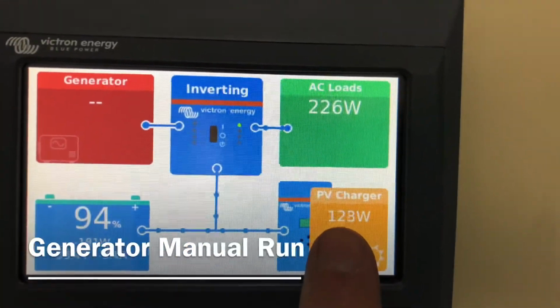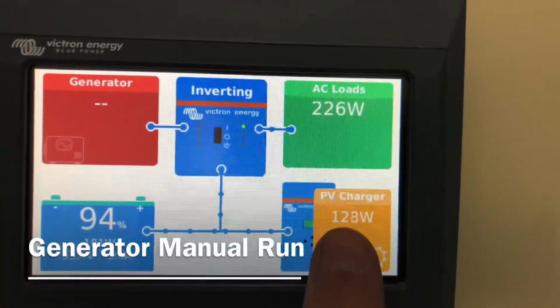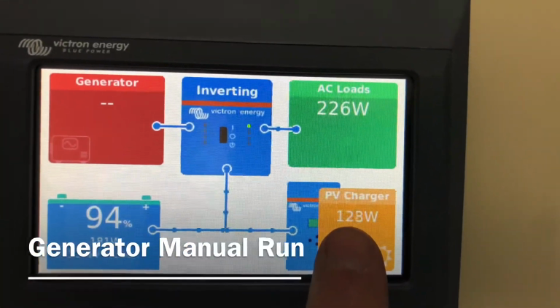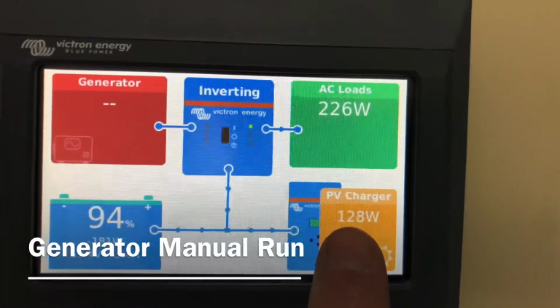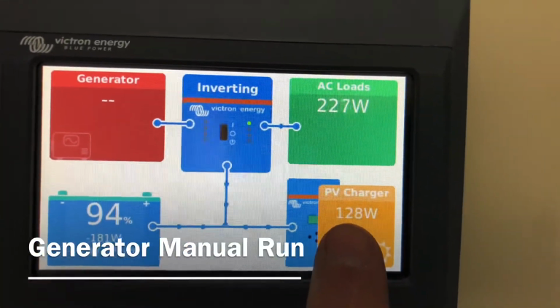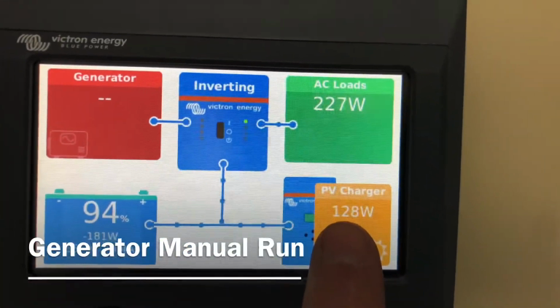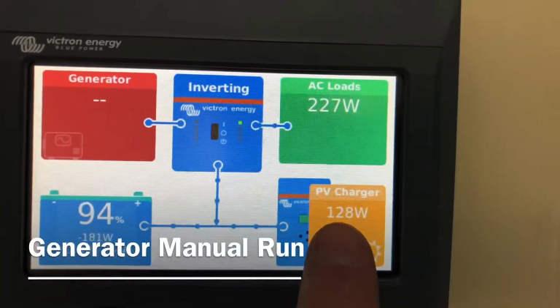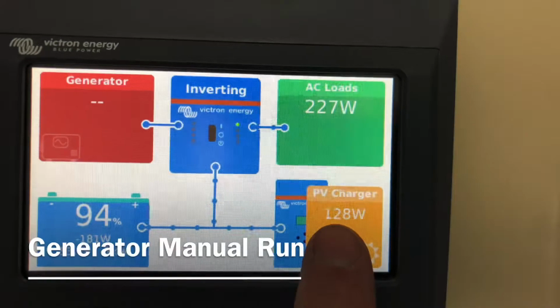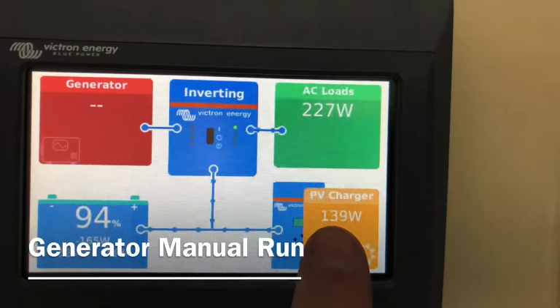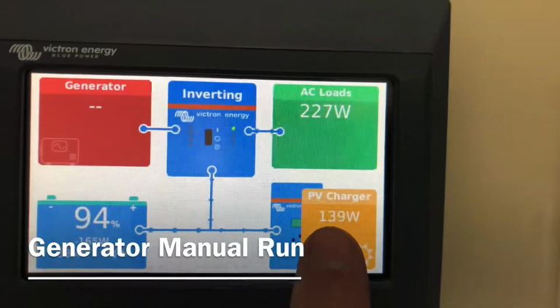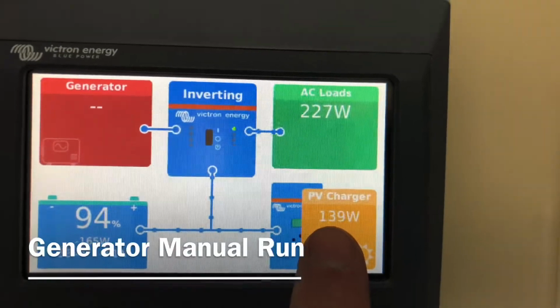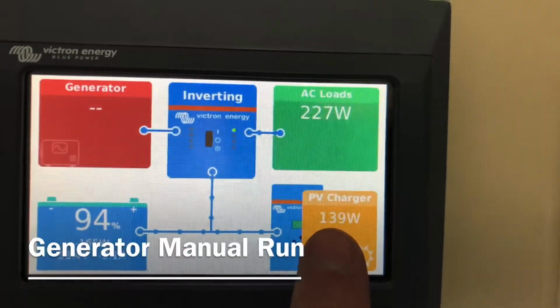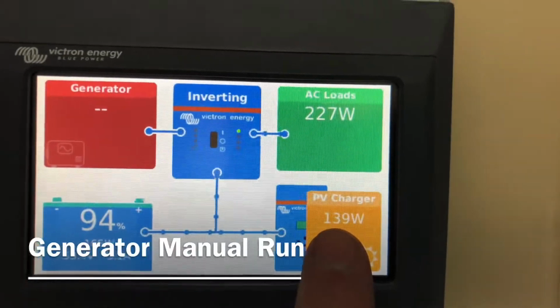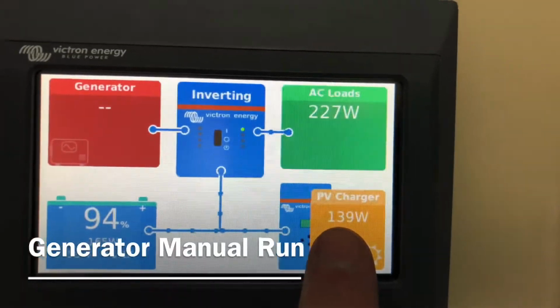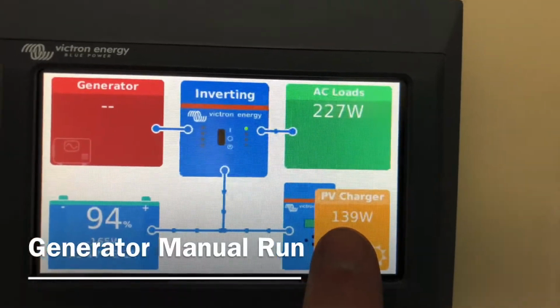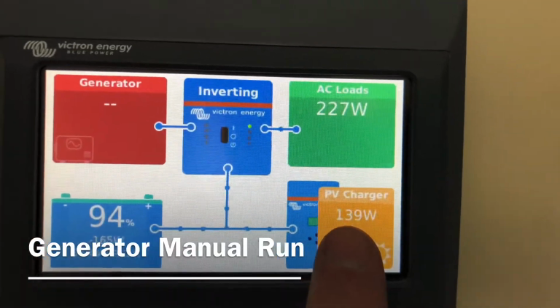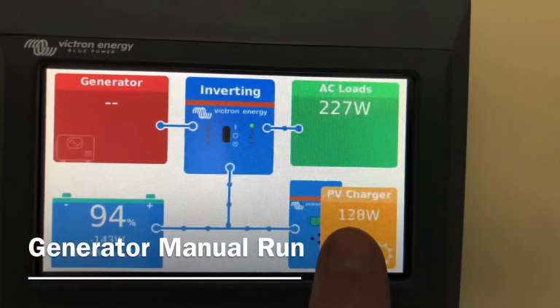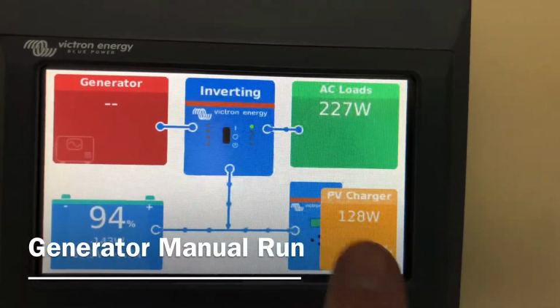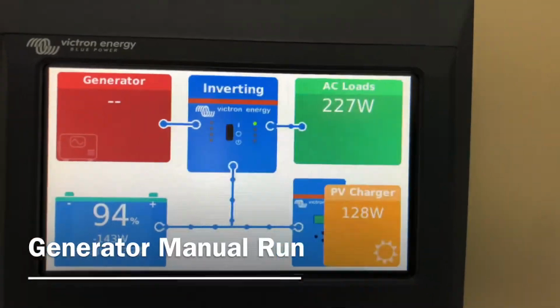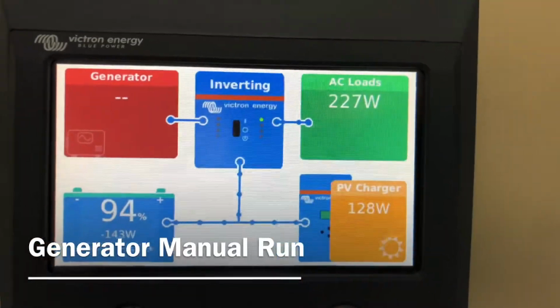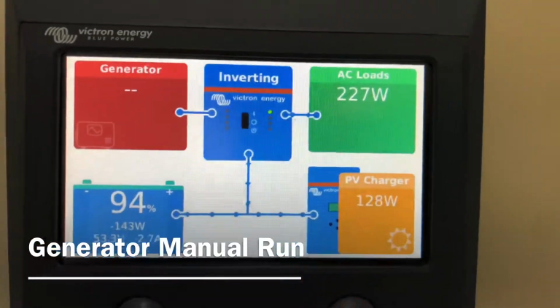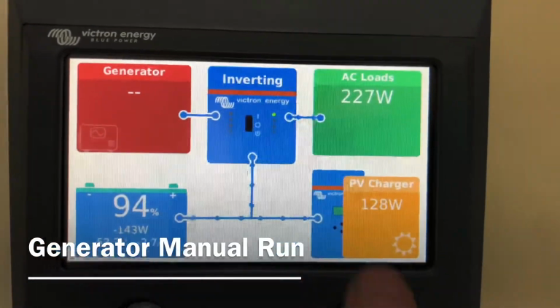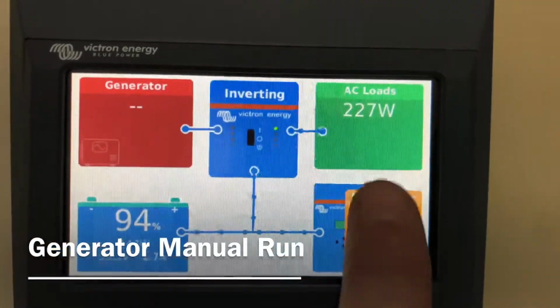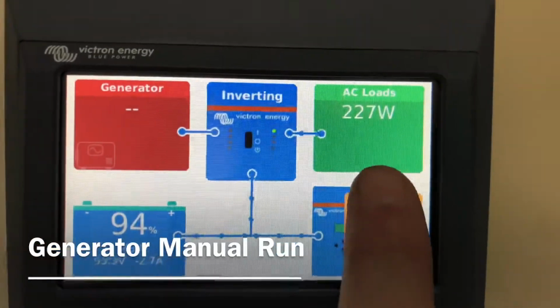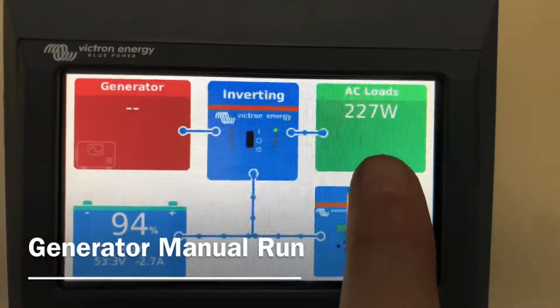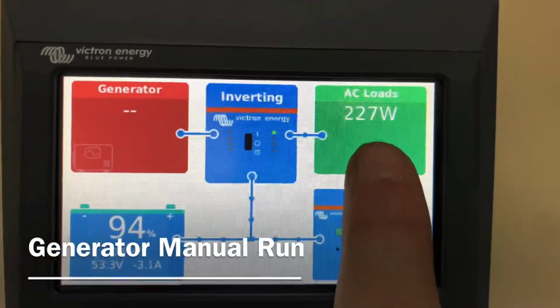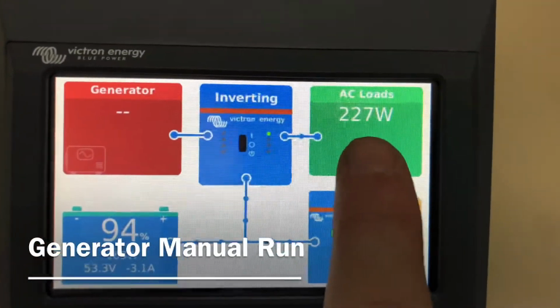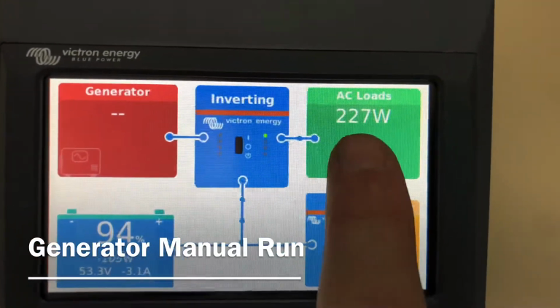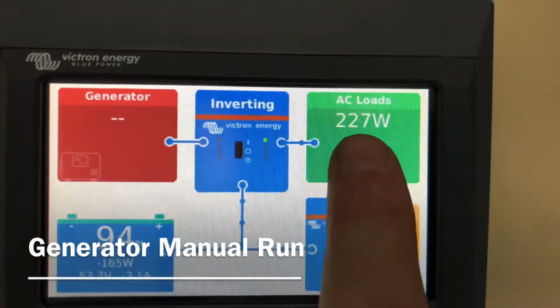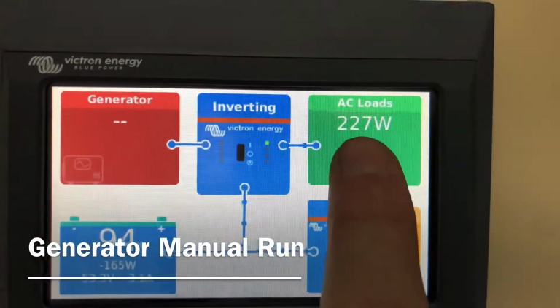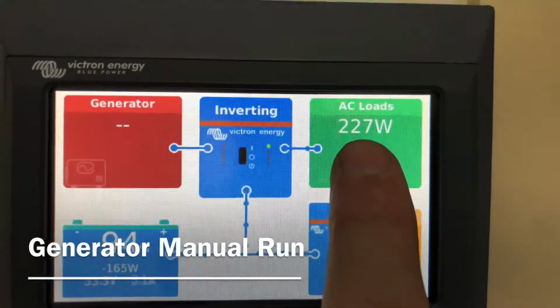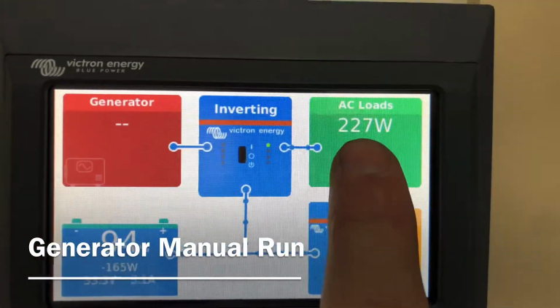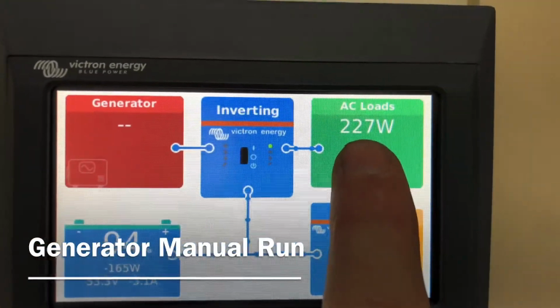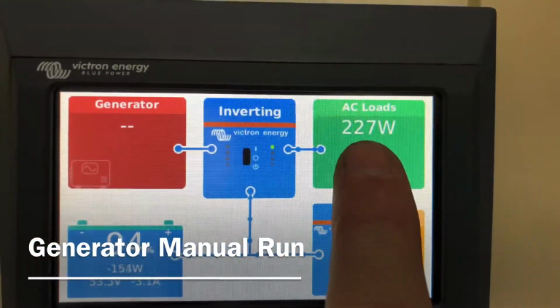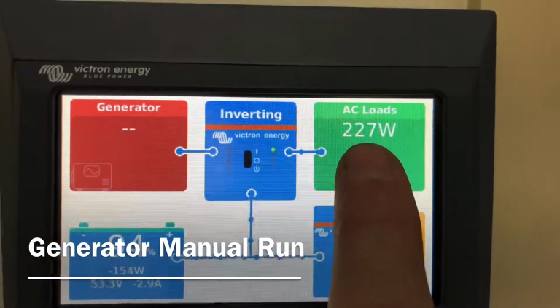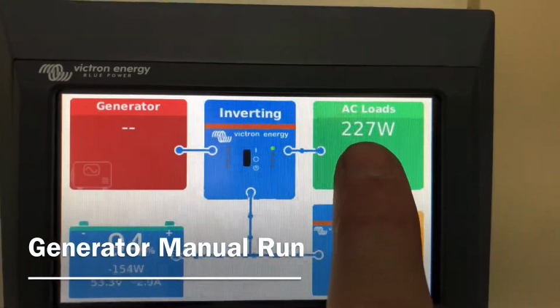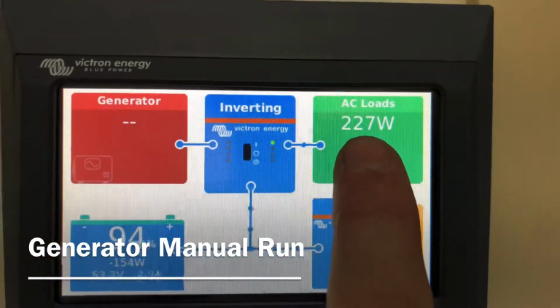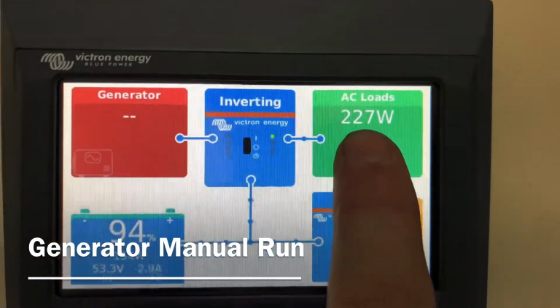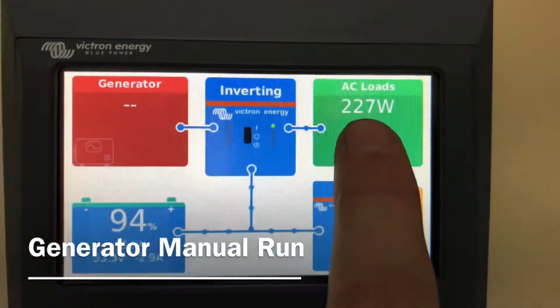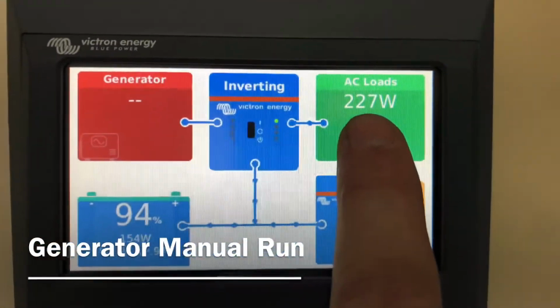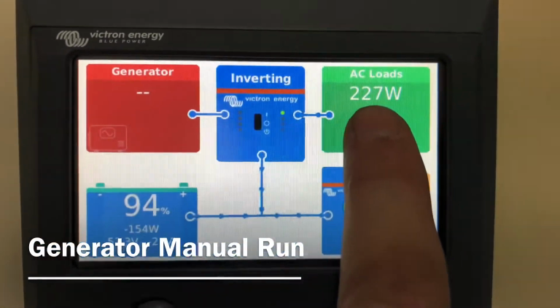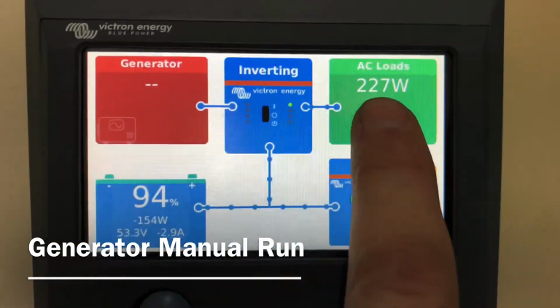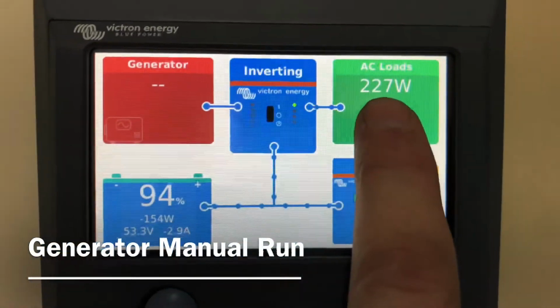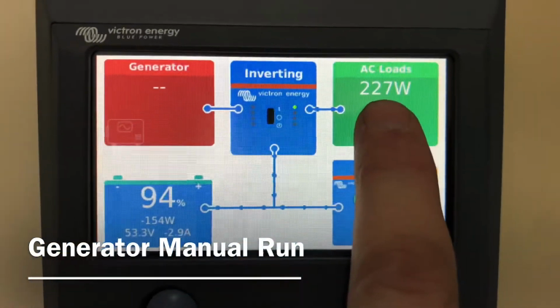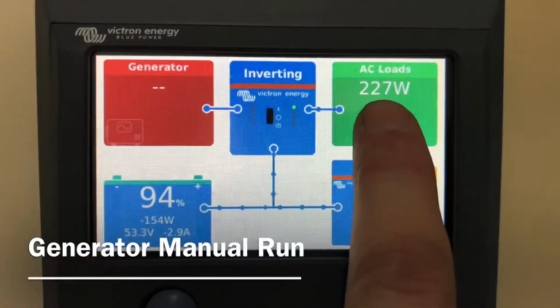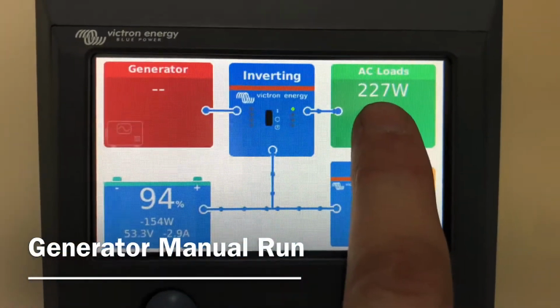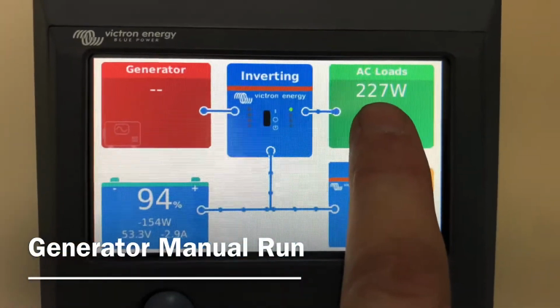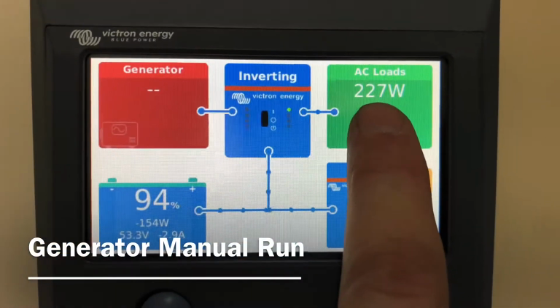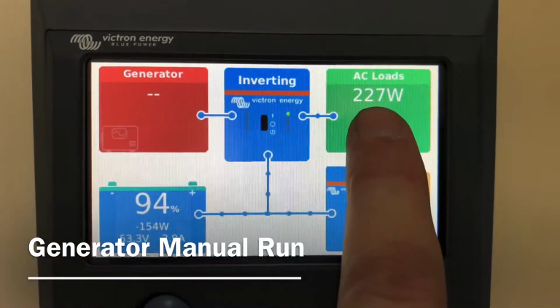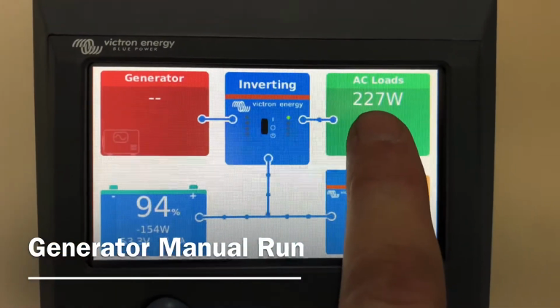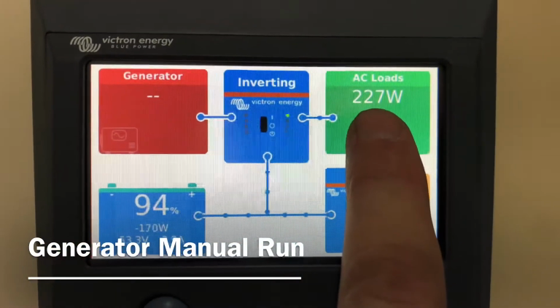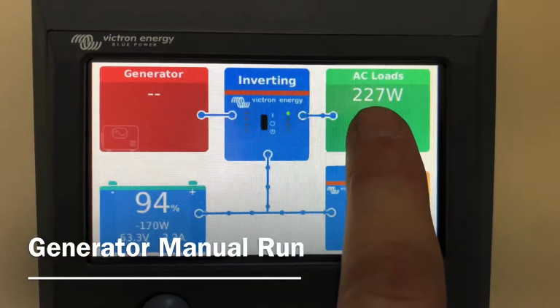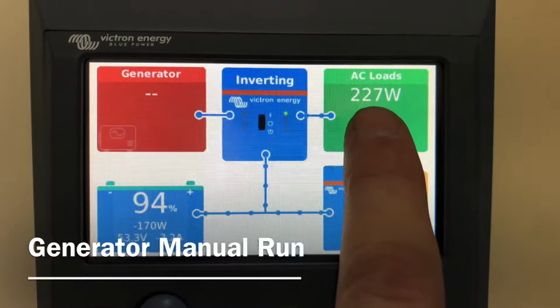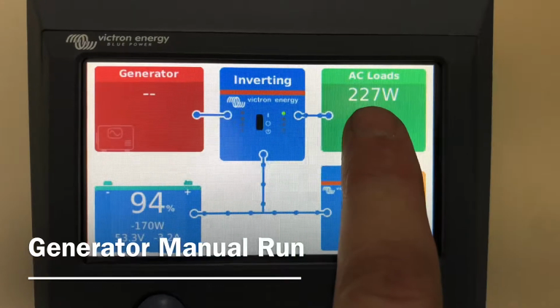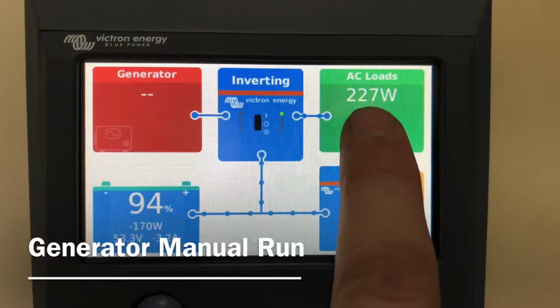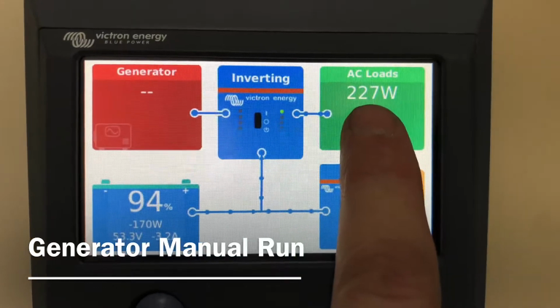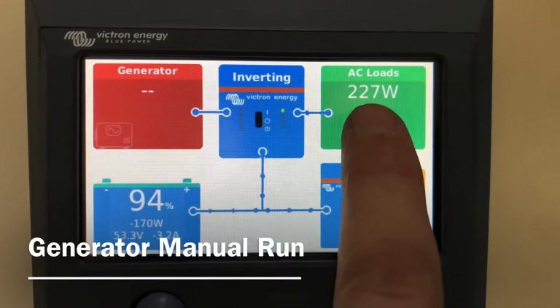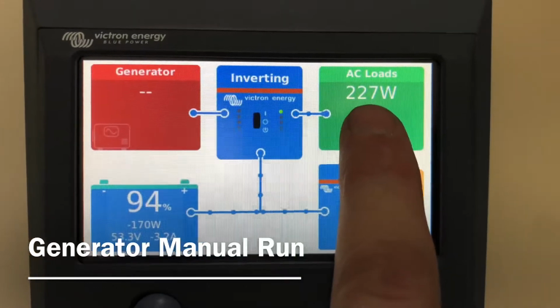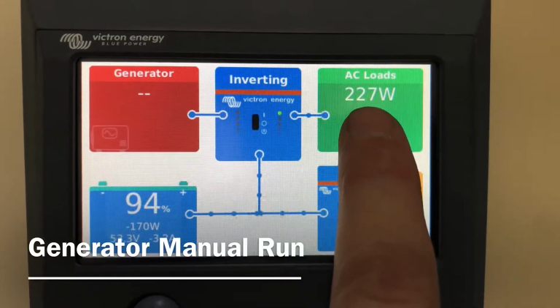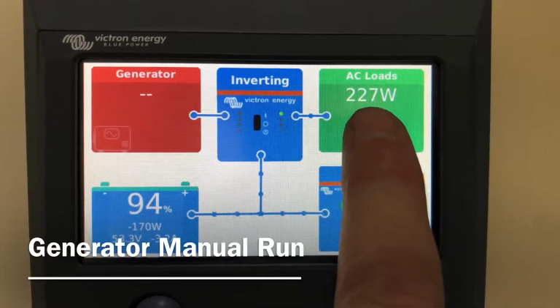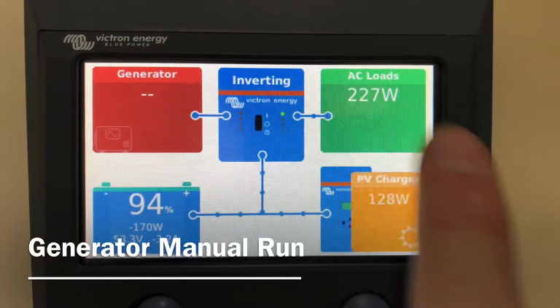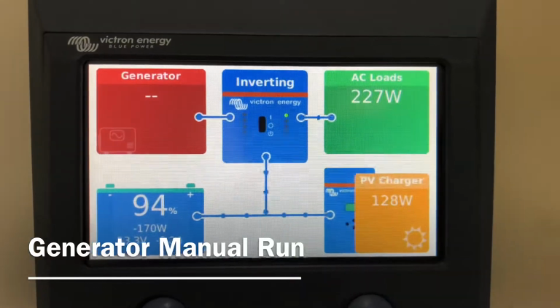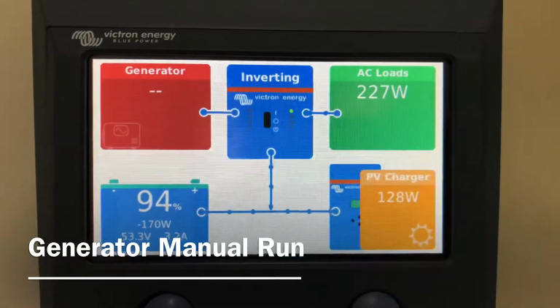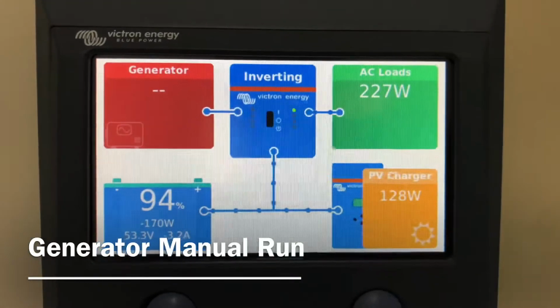The PV charger shows how much energy you're getting from the solar panels, and of course the AC loads show how much load is on in the home at the time.